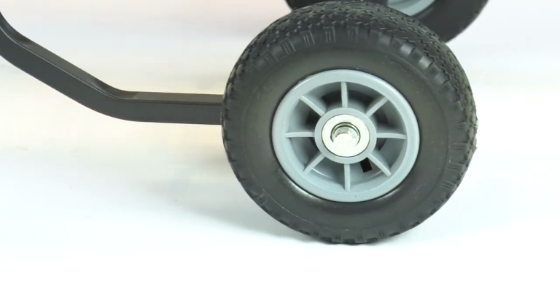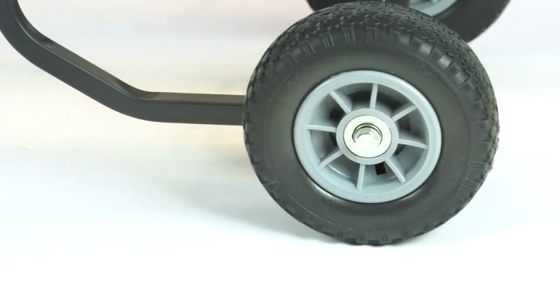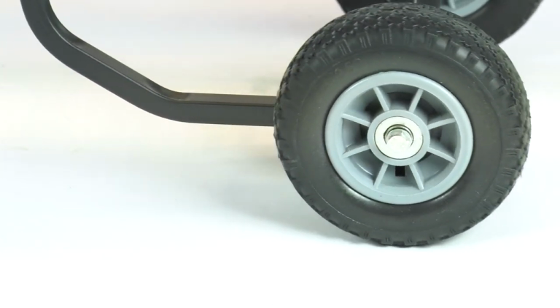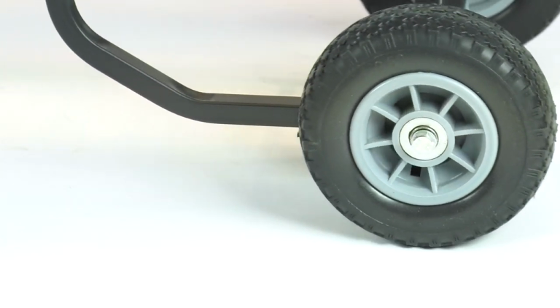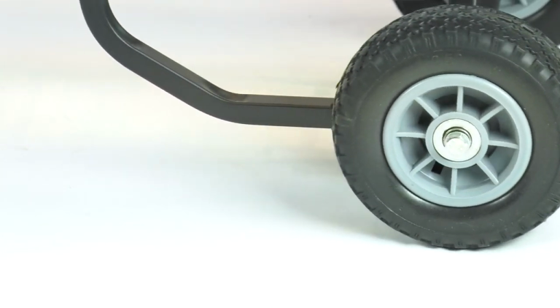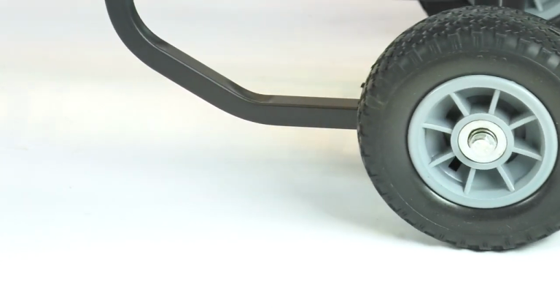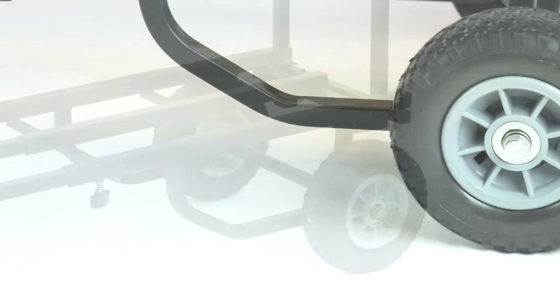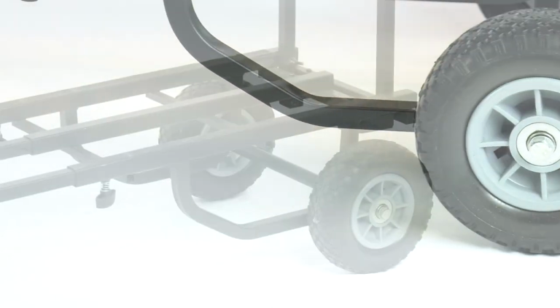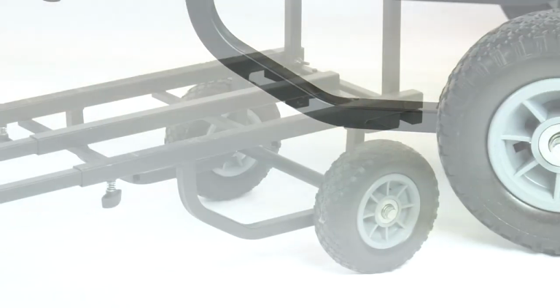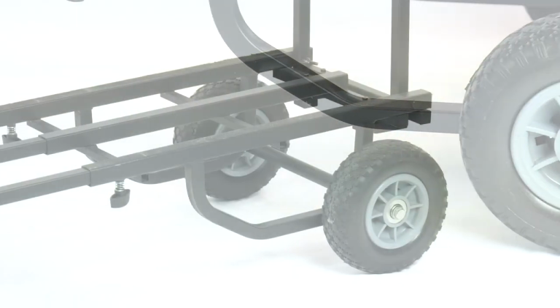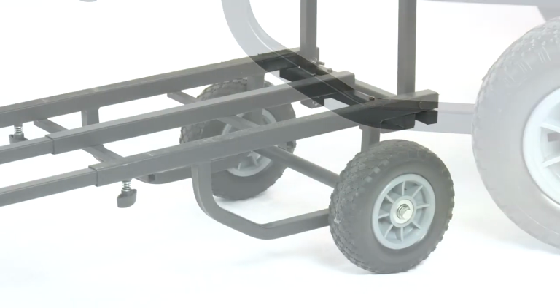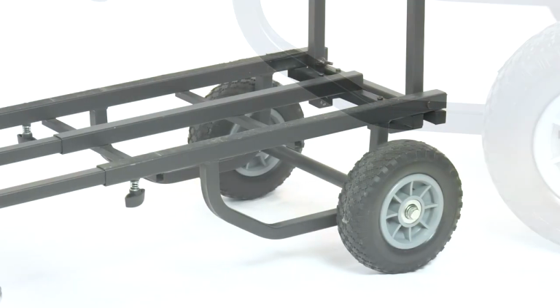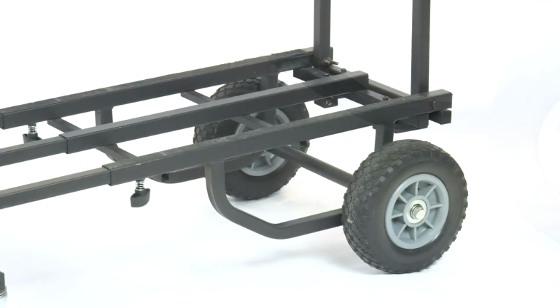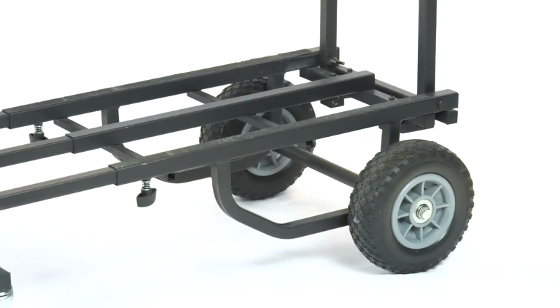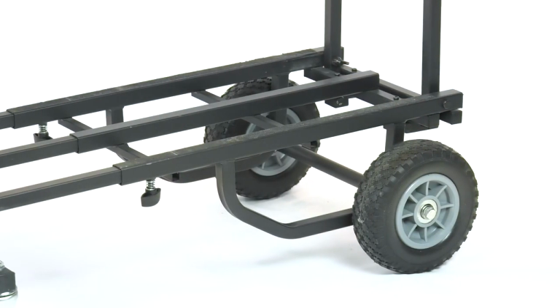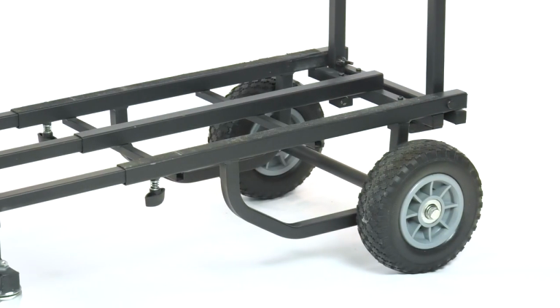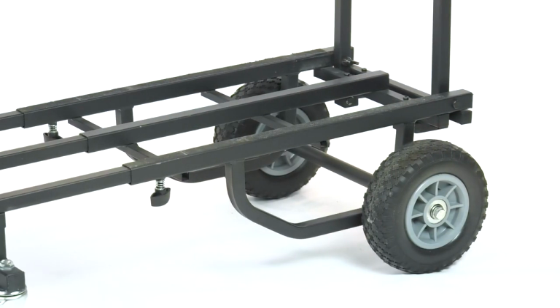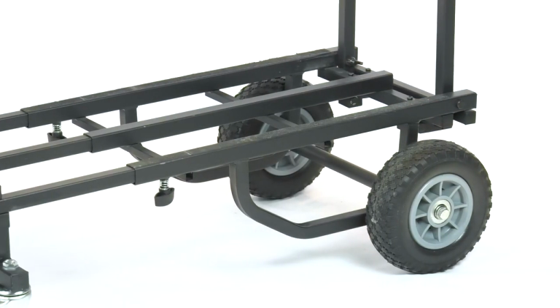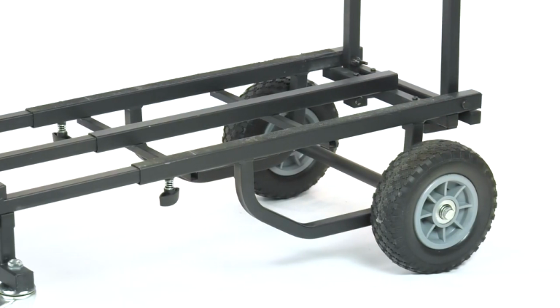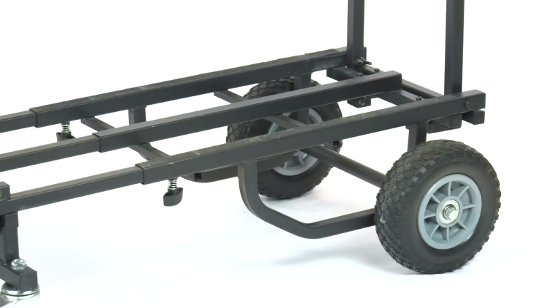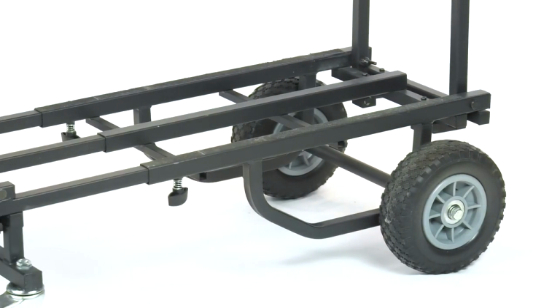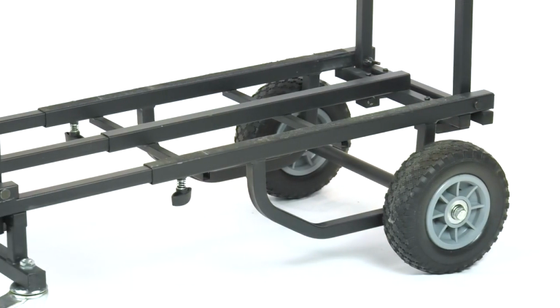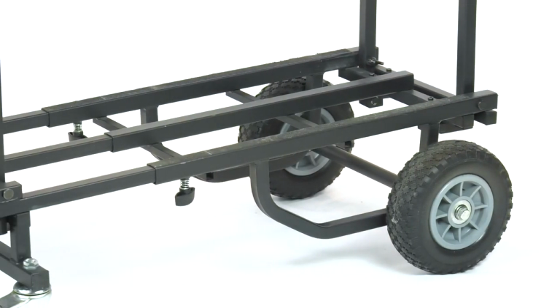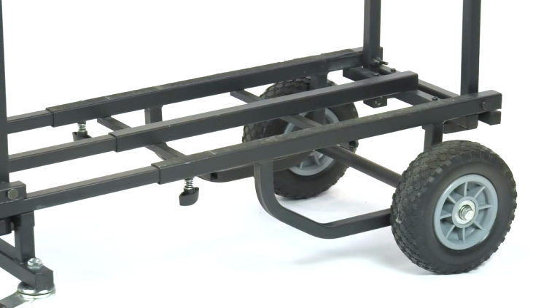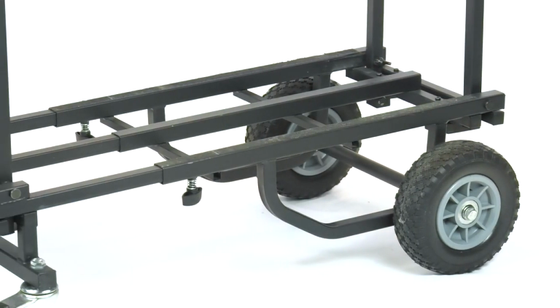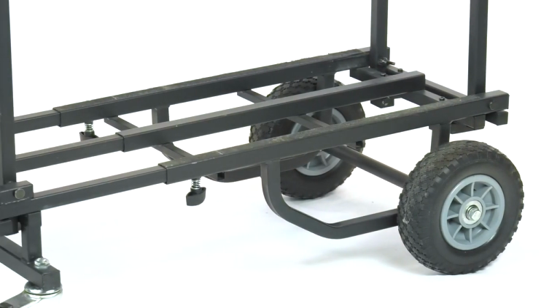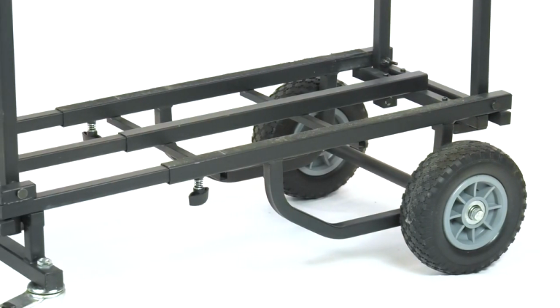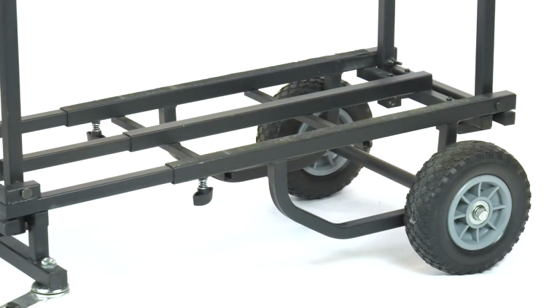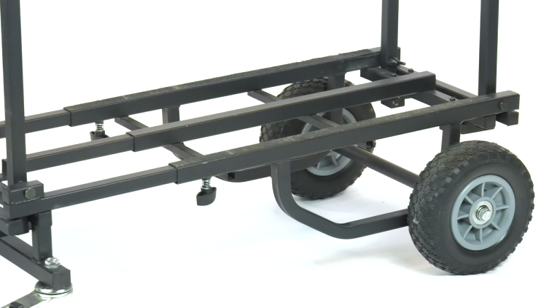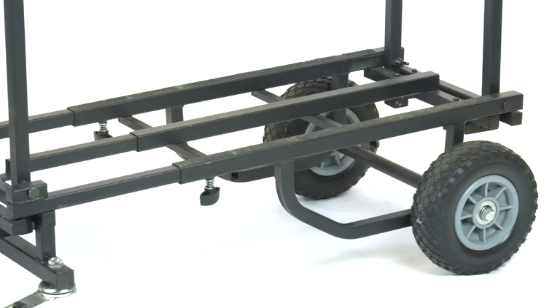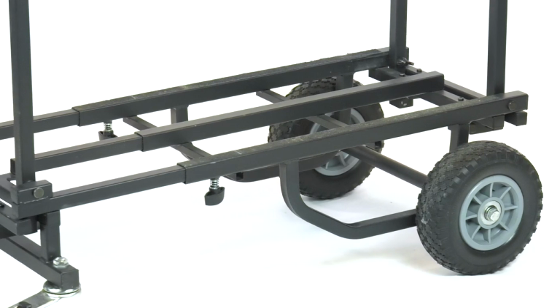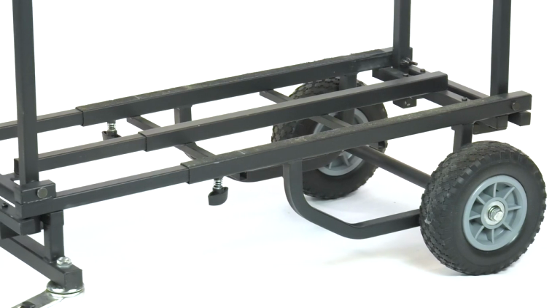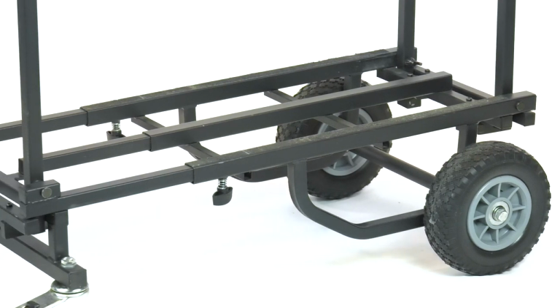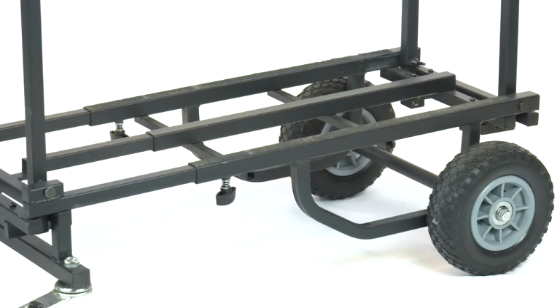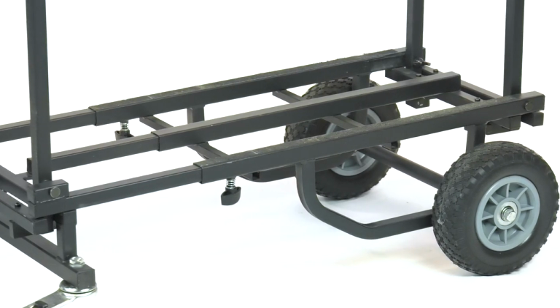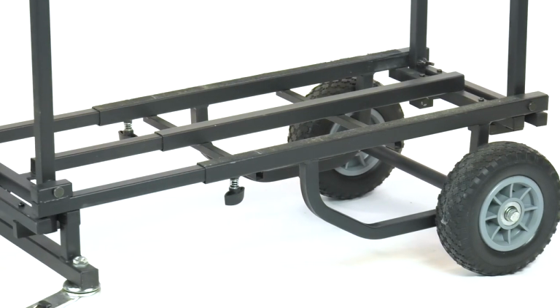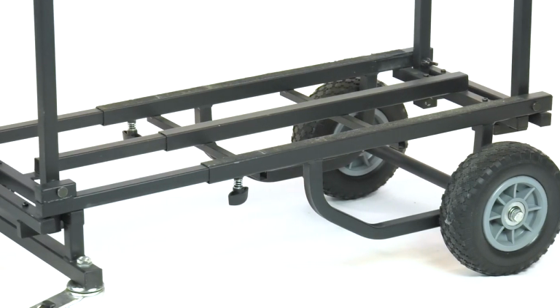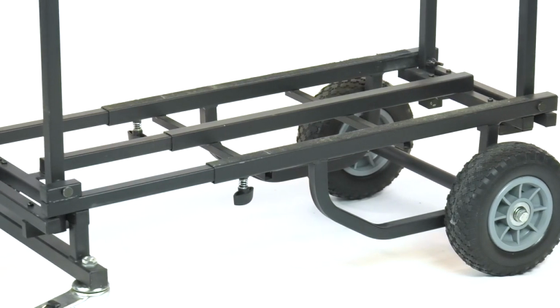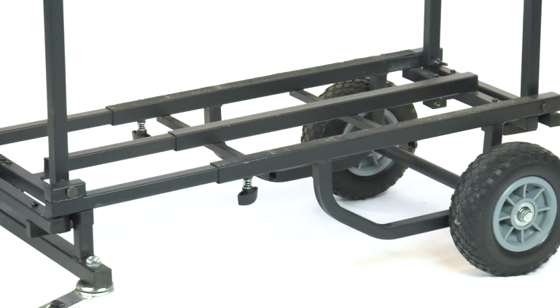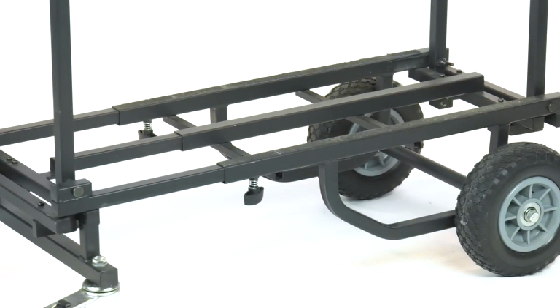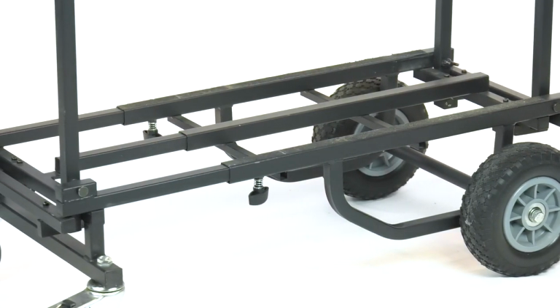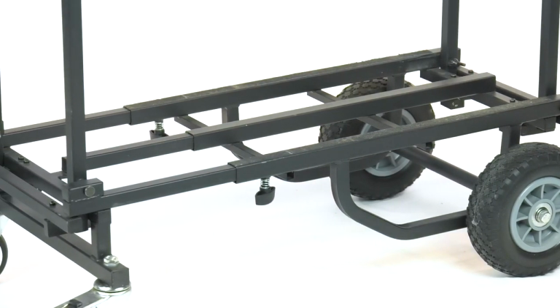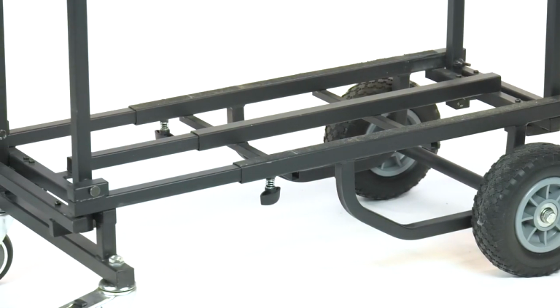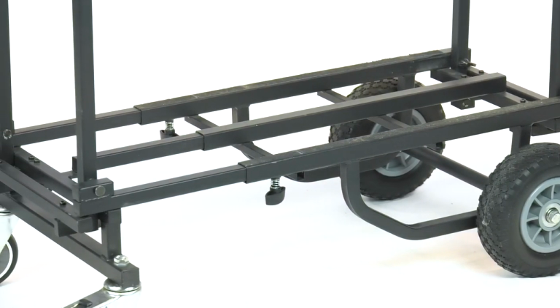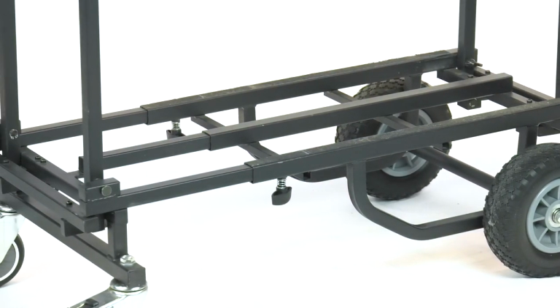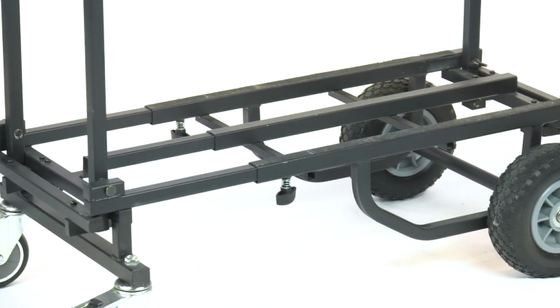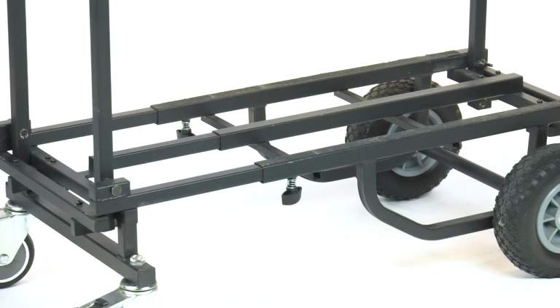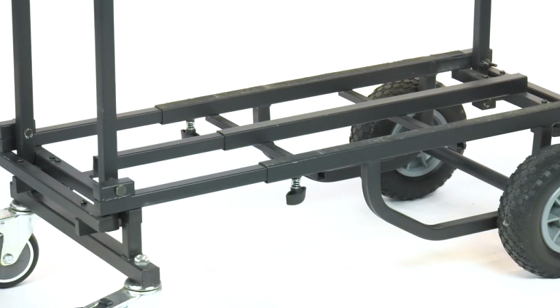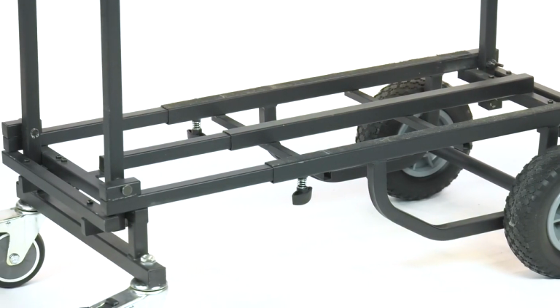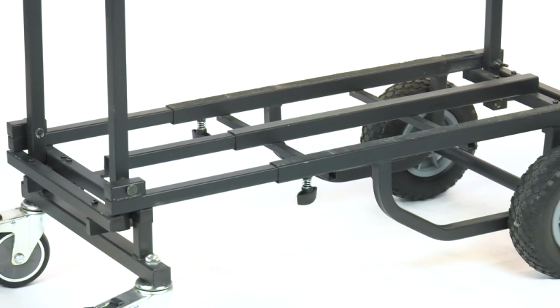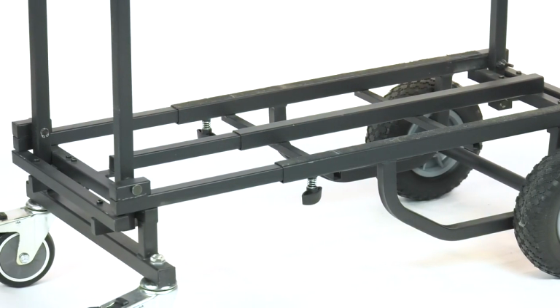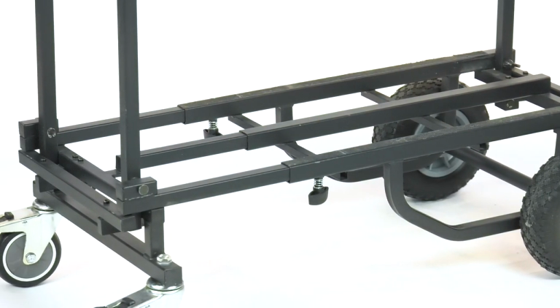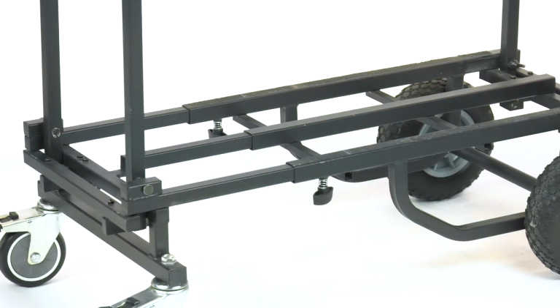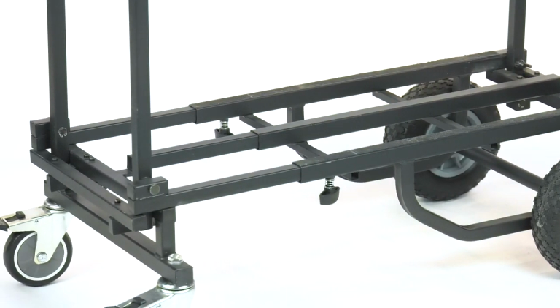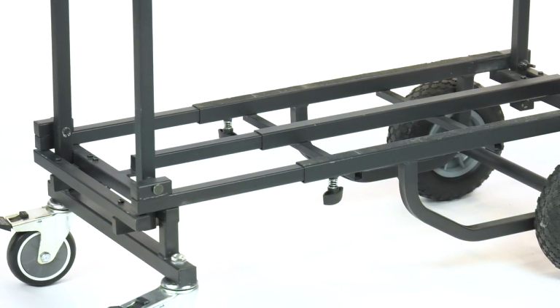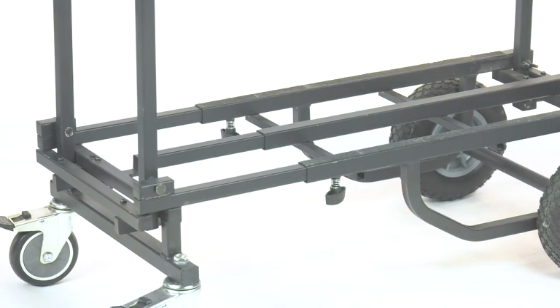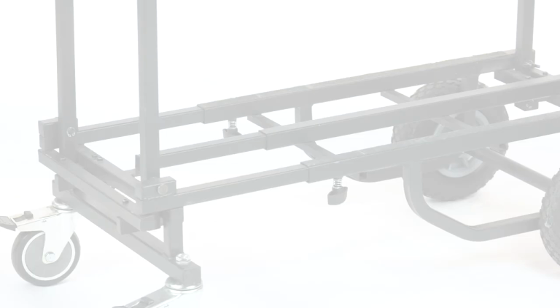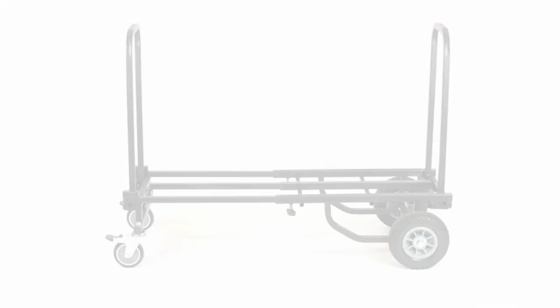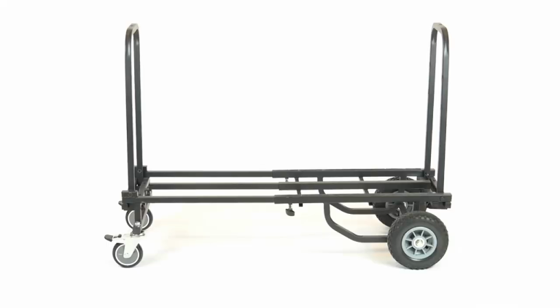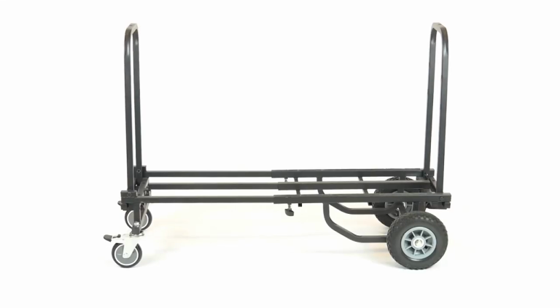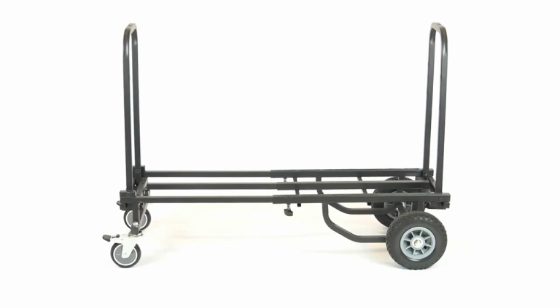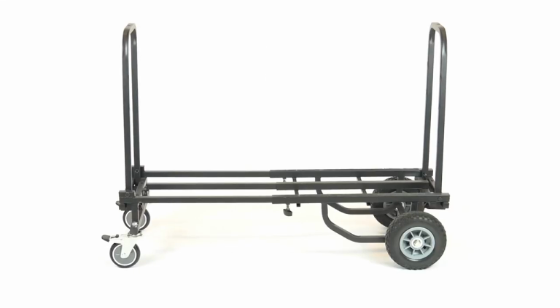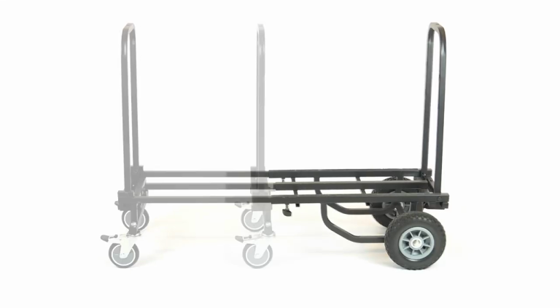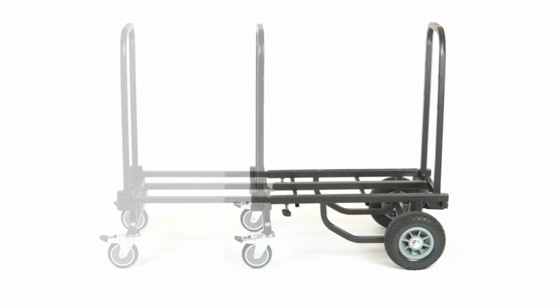The UTC2200 Utility Cart. Save your back and roll into your gig, rehearsal, or studio session with ease.